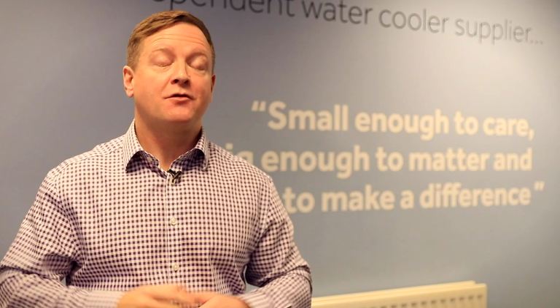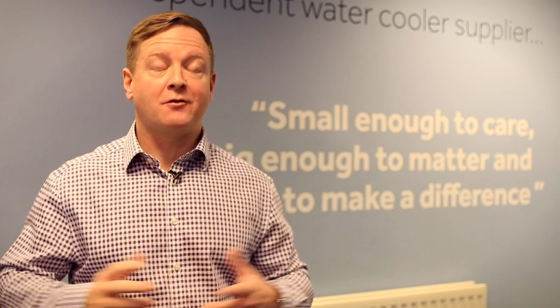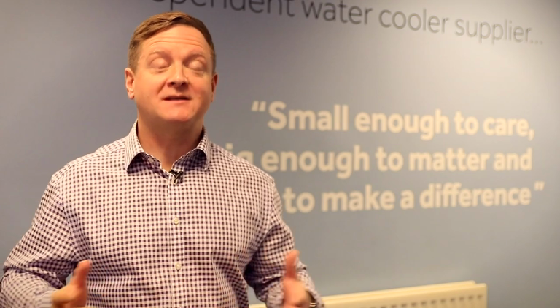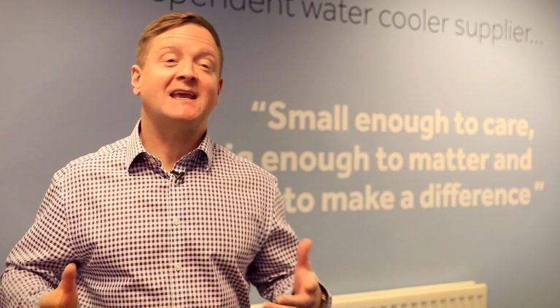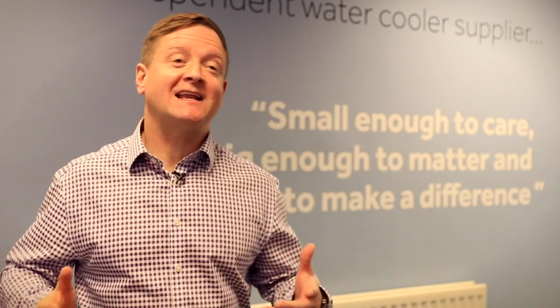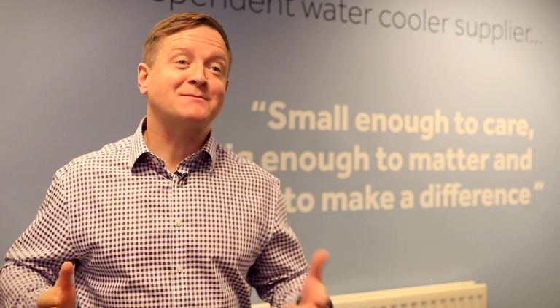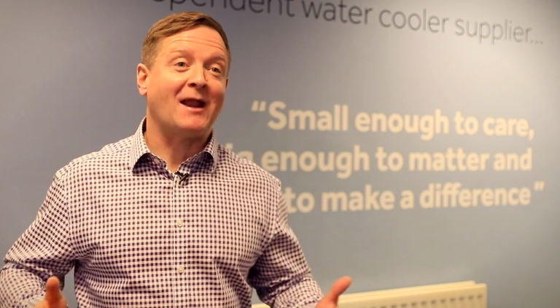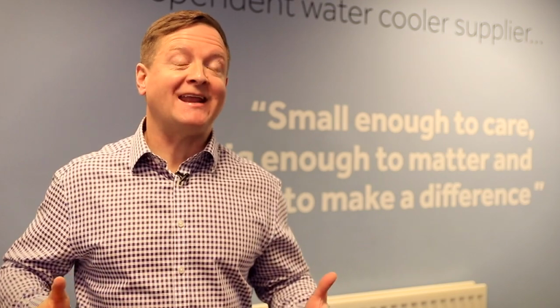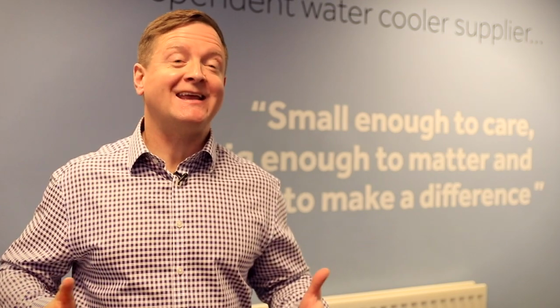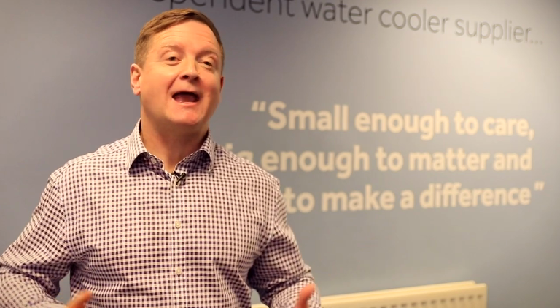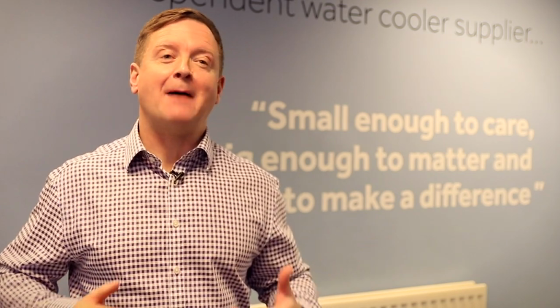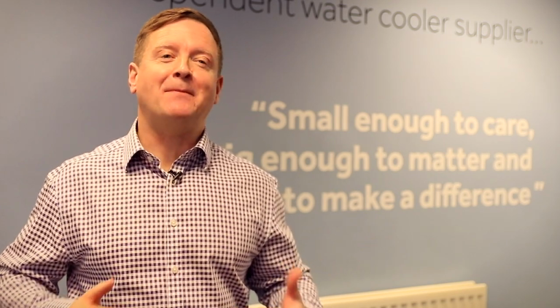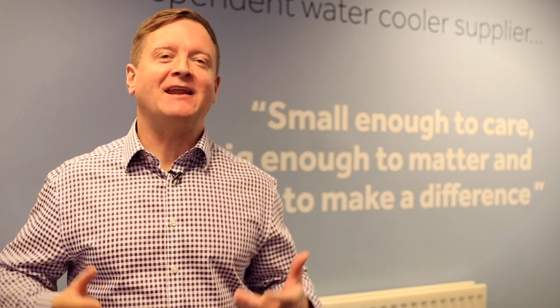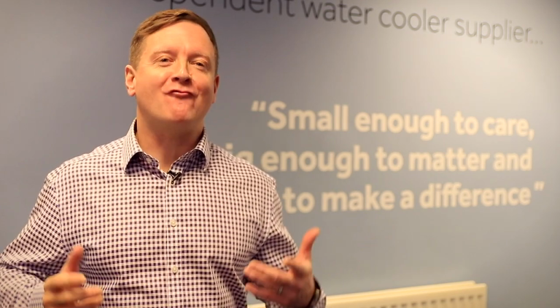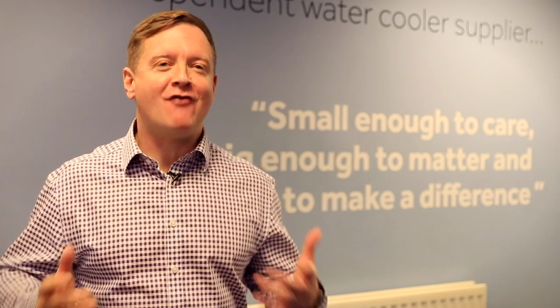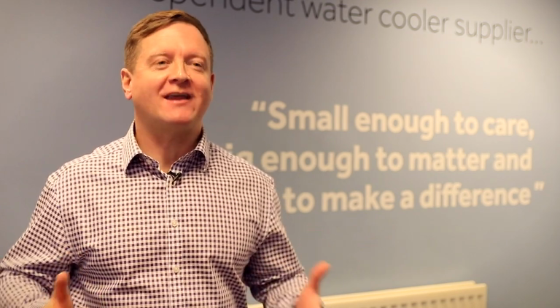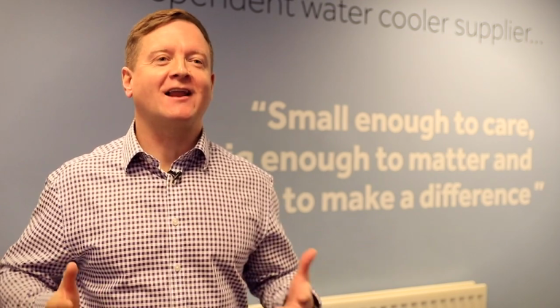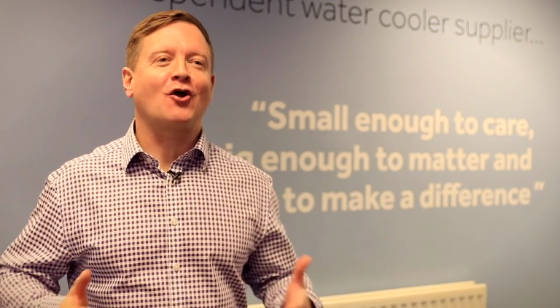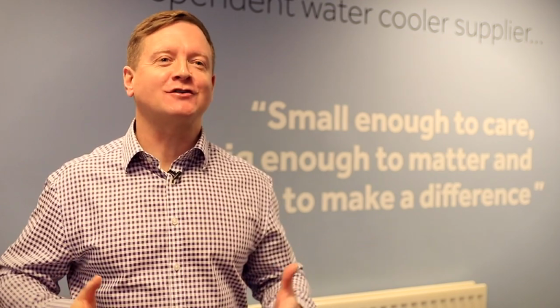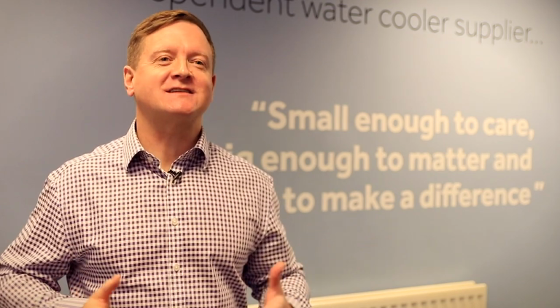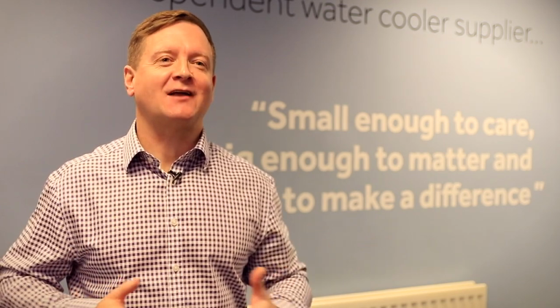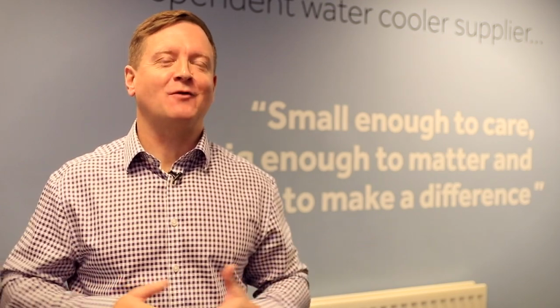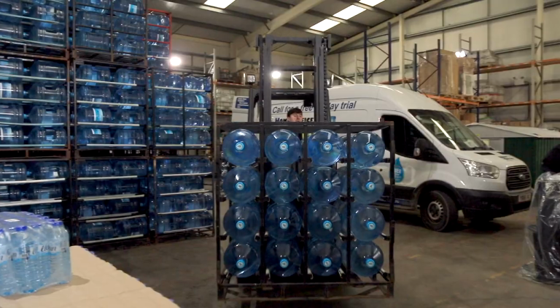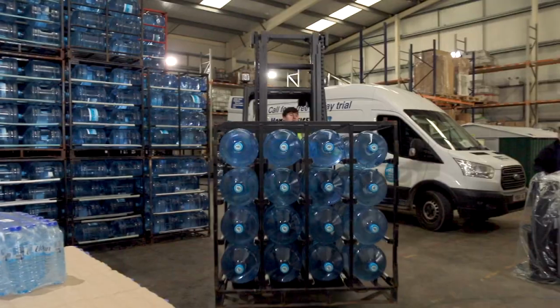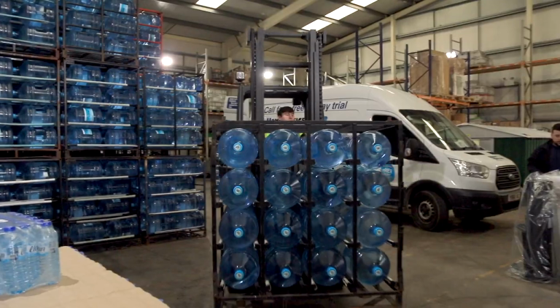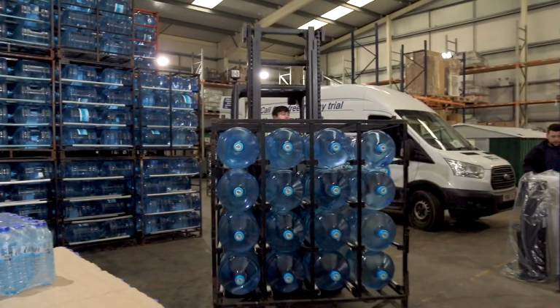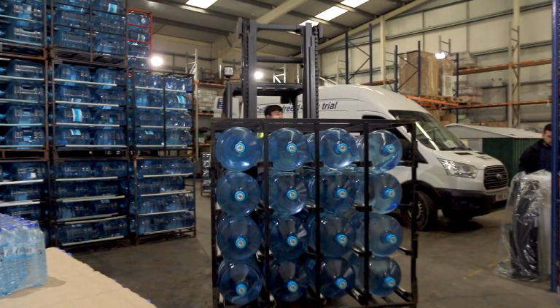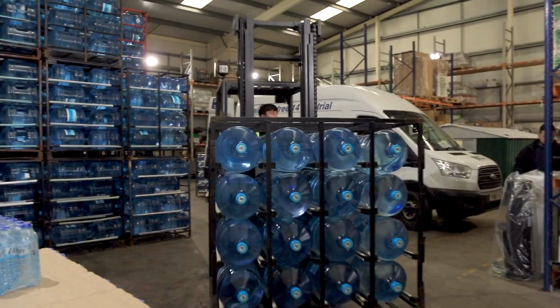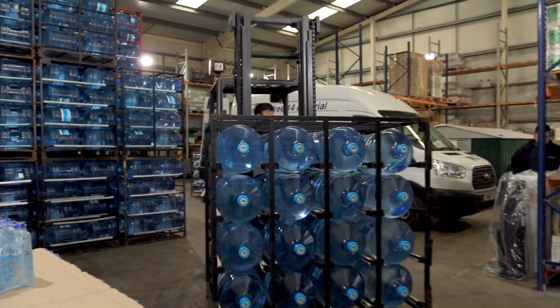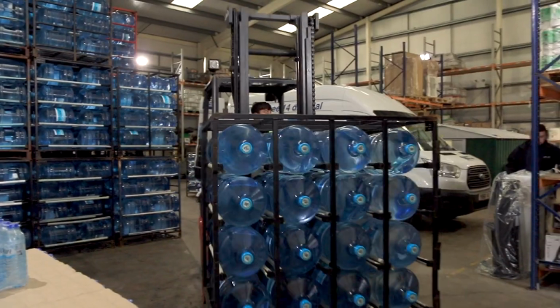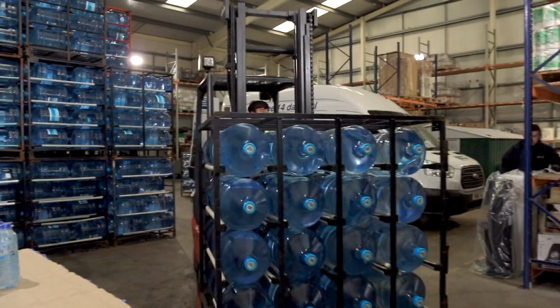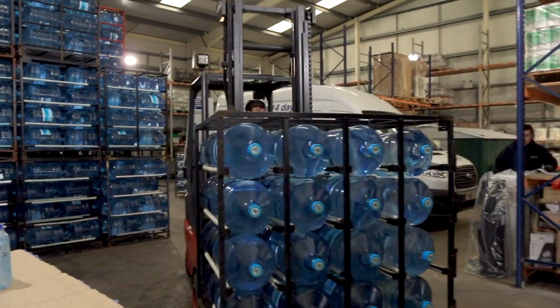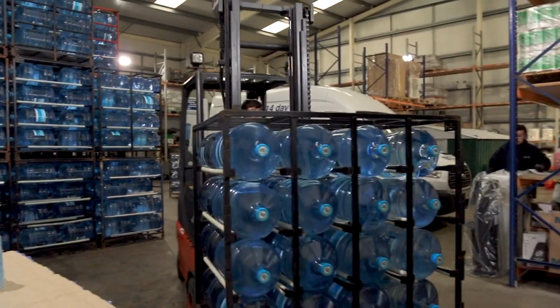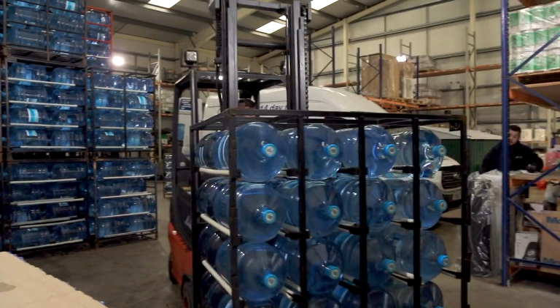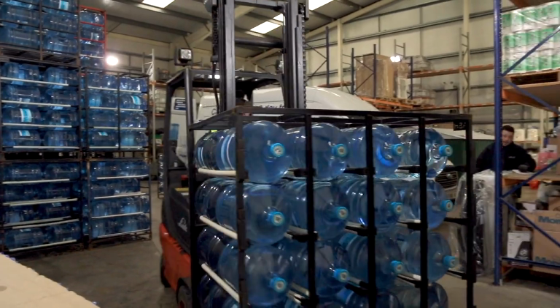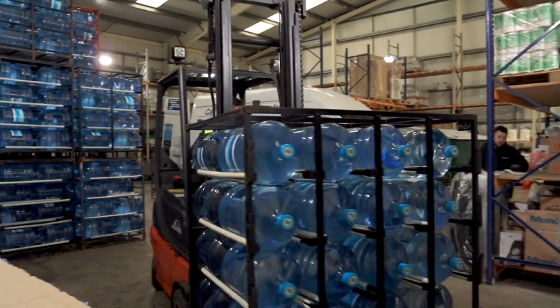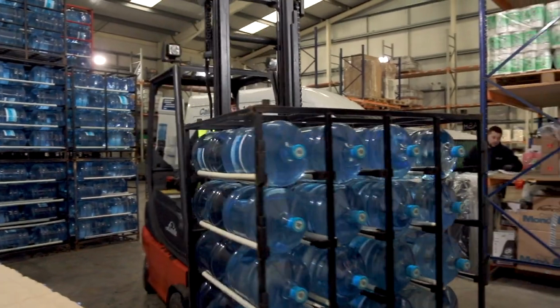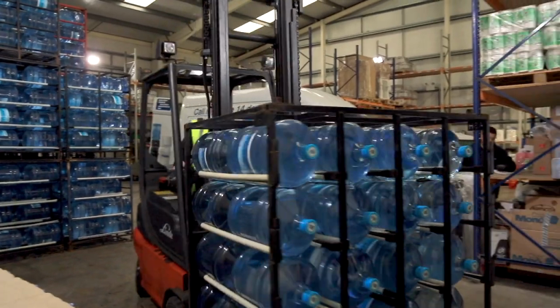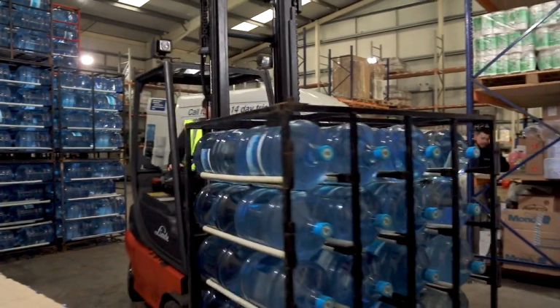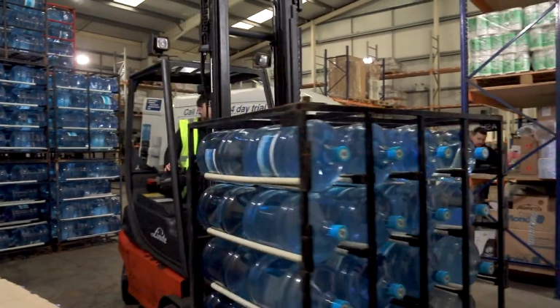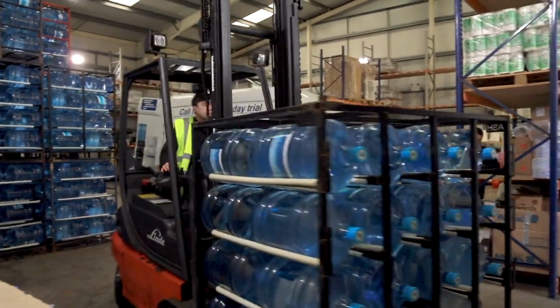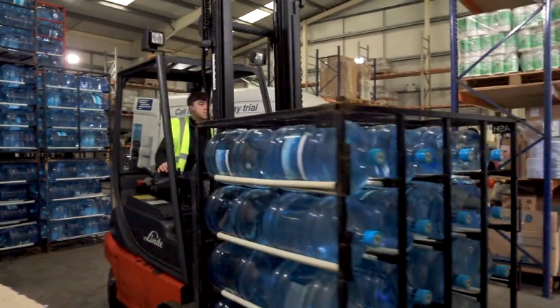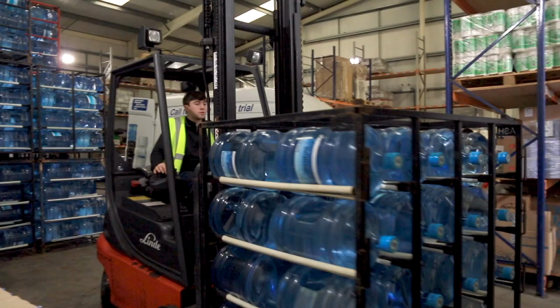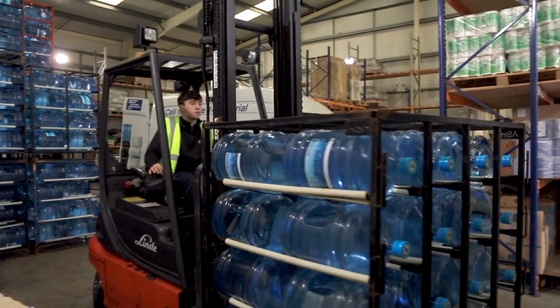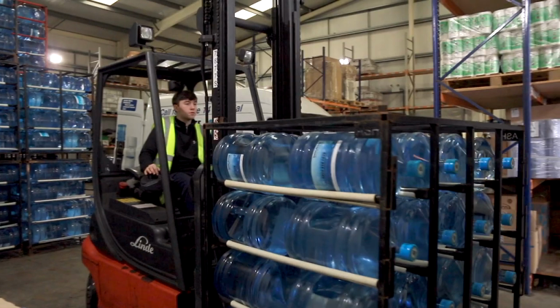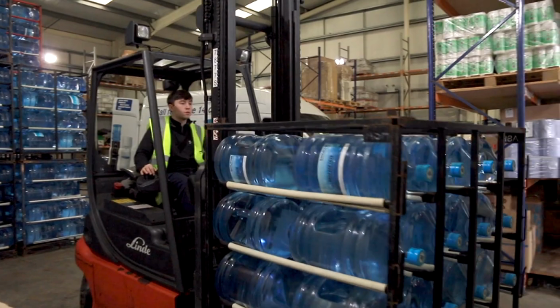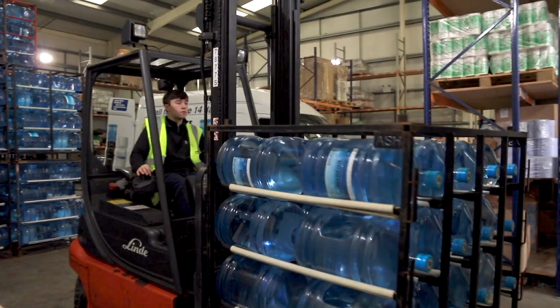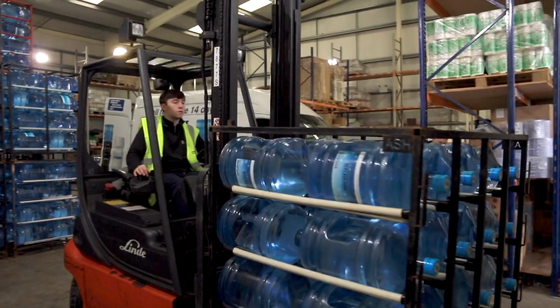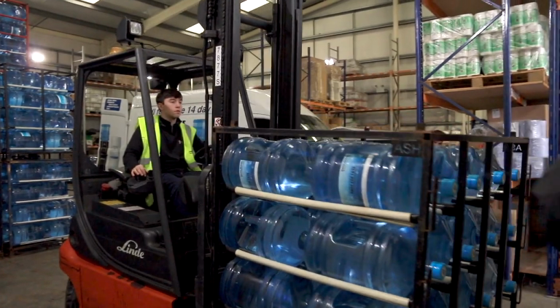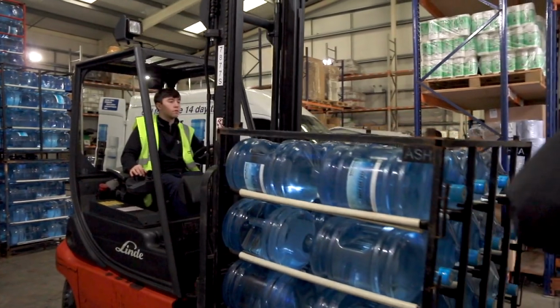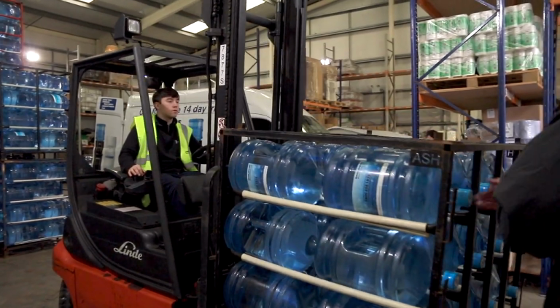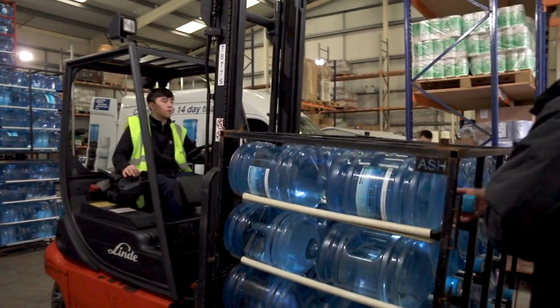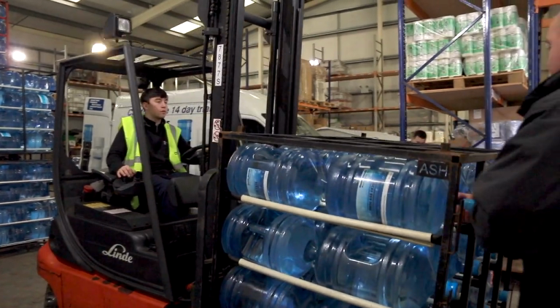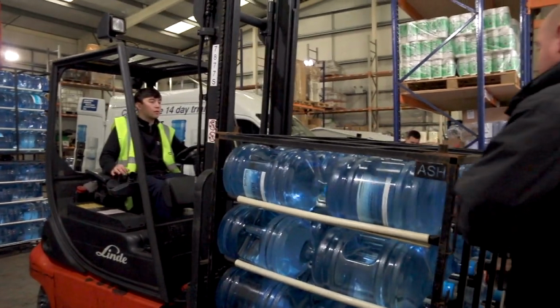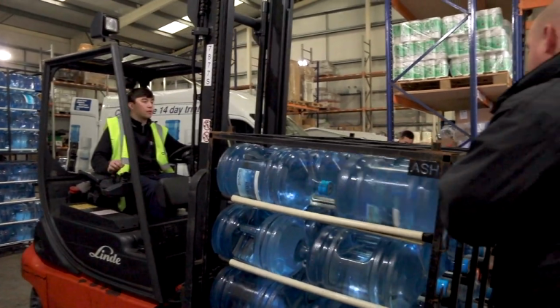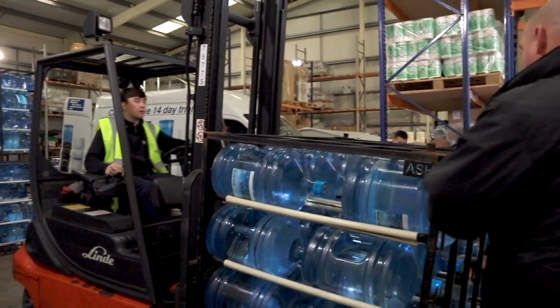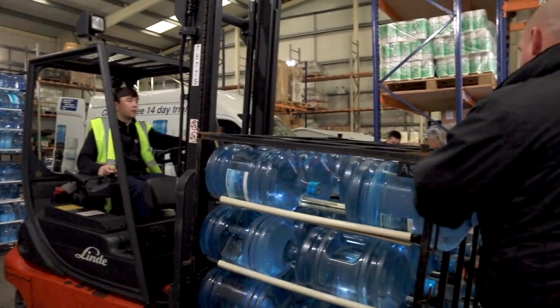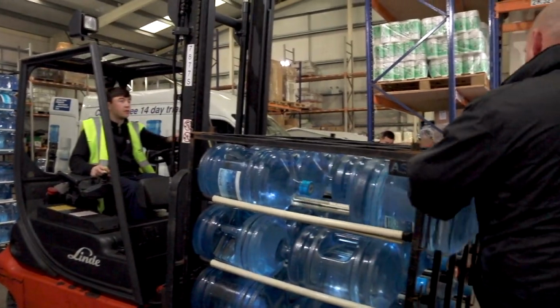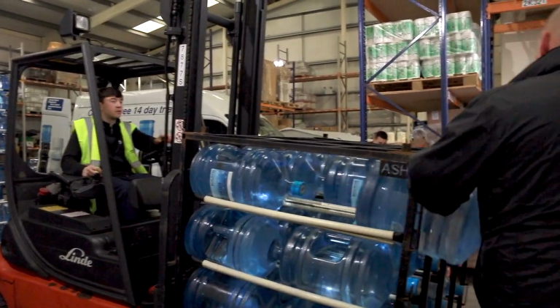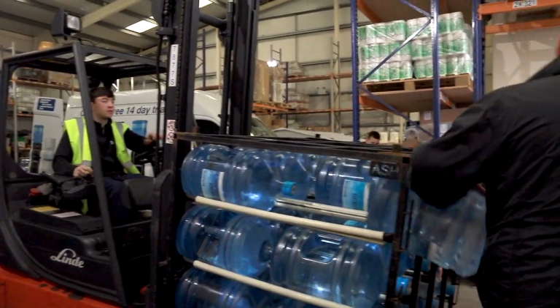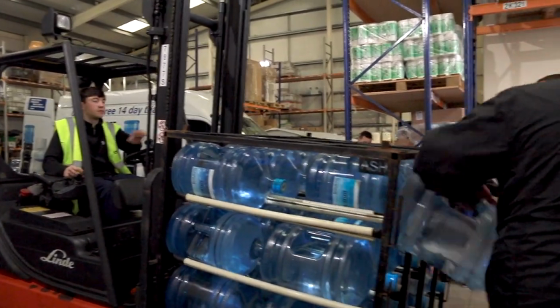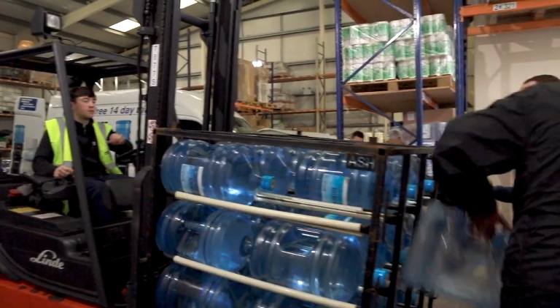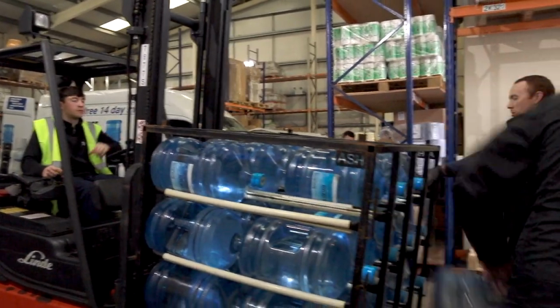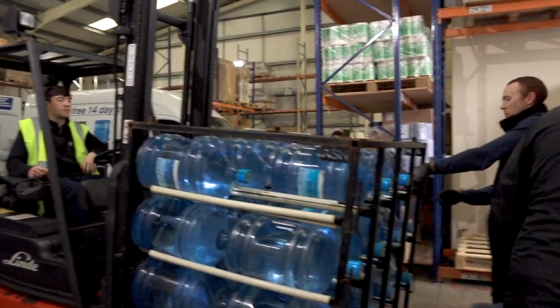Through meticulous planning and being in regular contact with you, our aim is to provide you with access to ice-cold mineral water at all times.